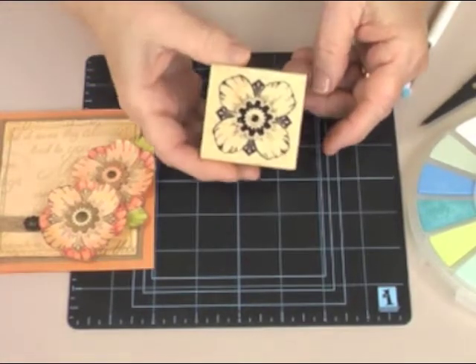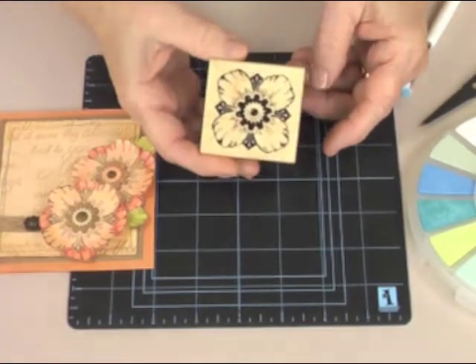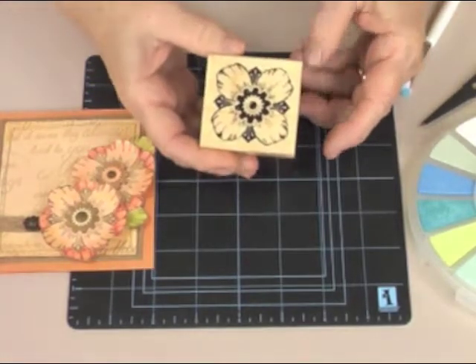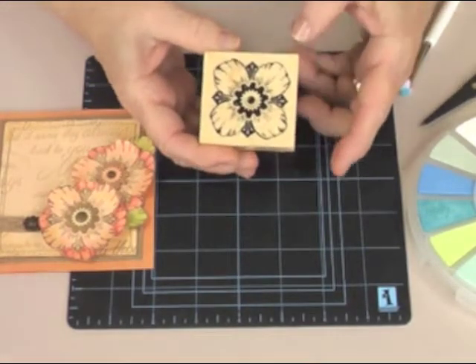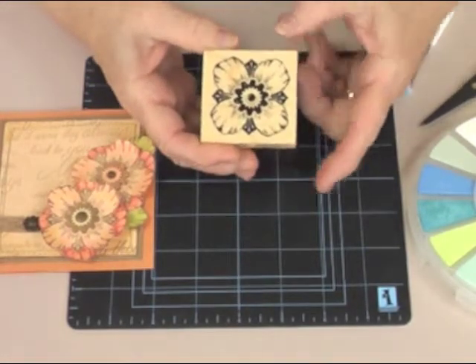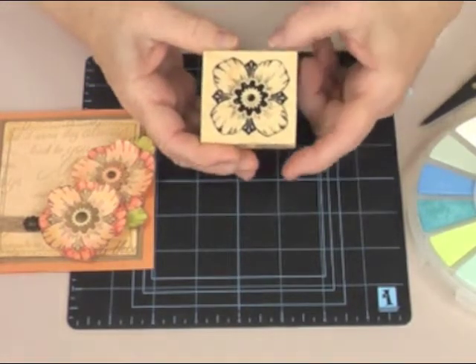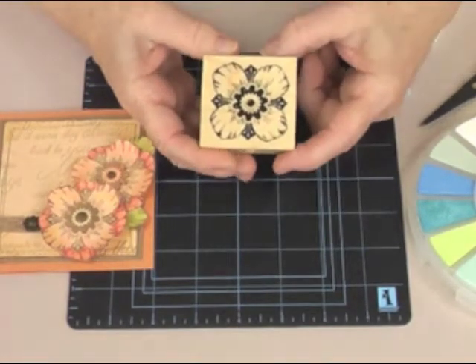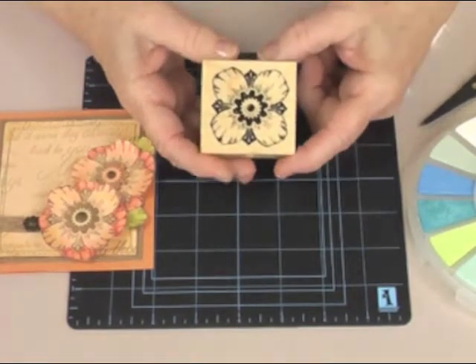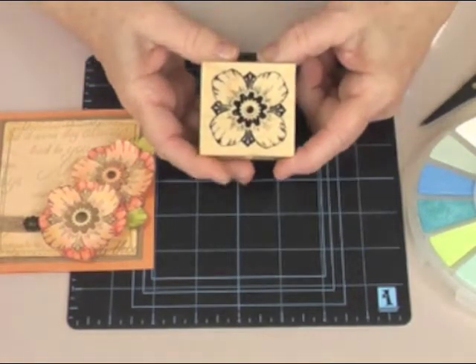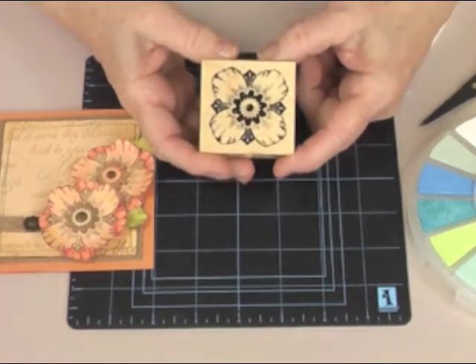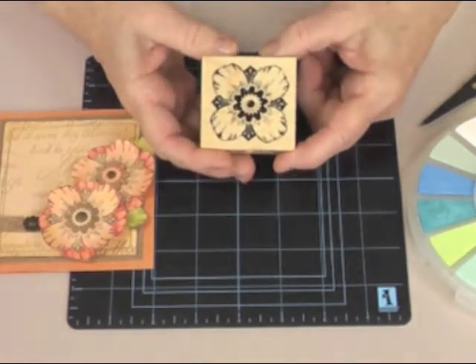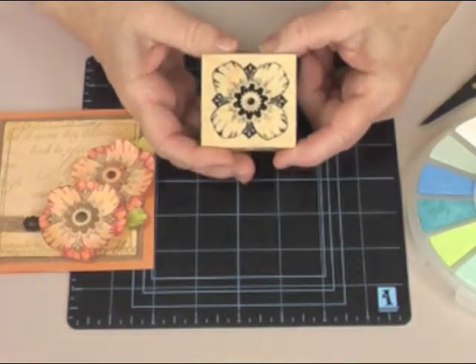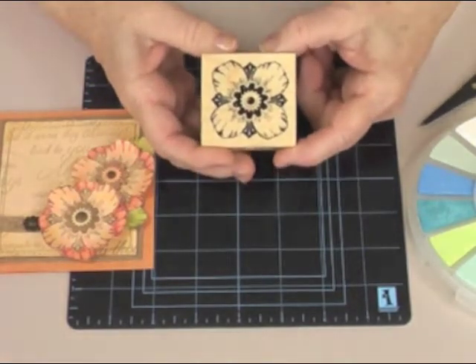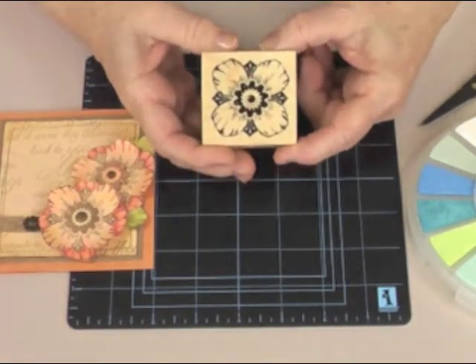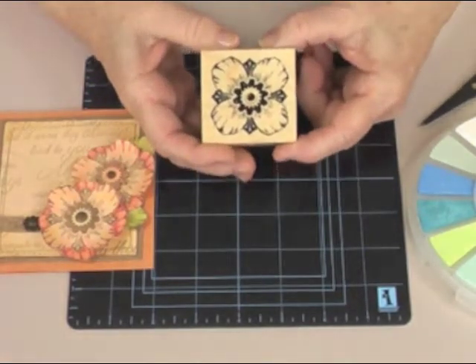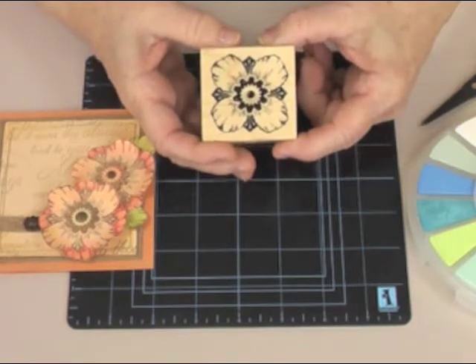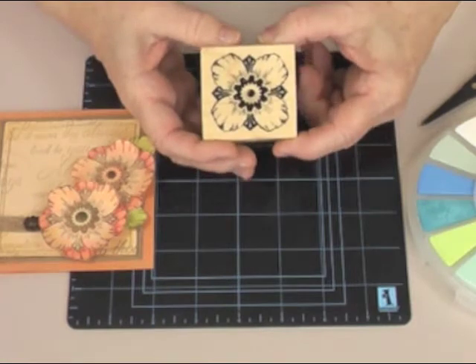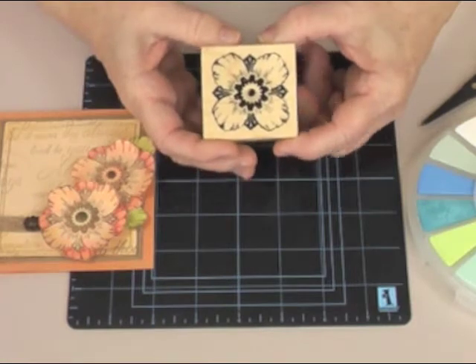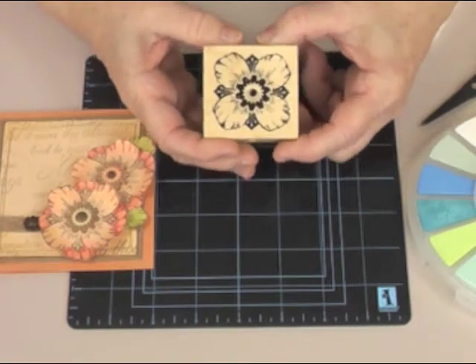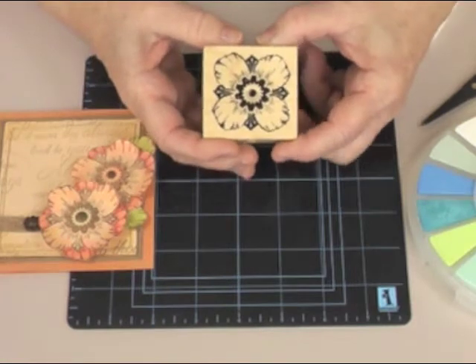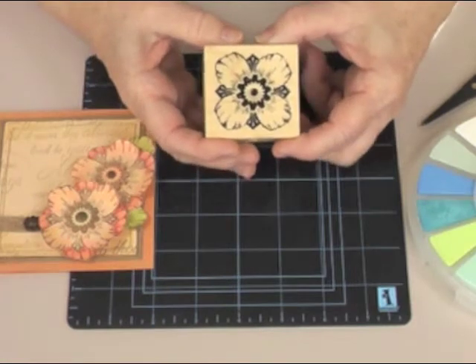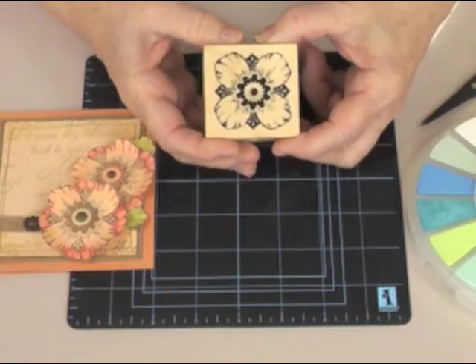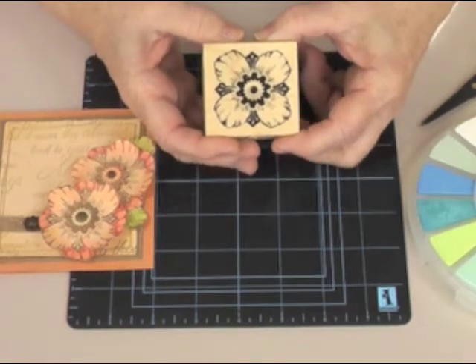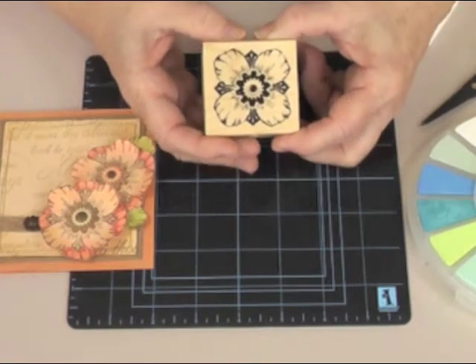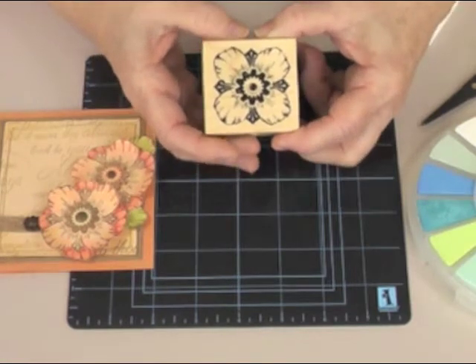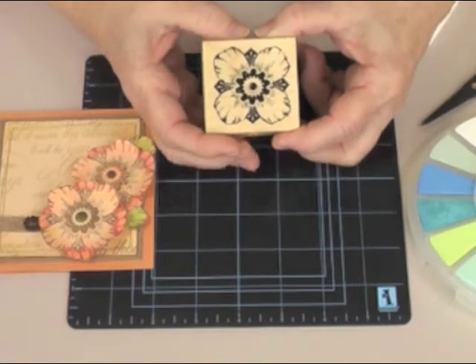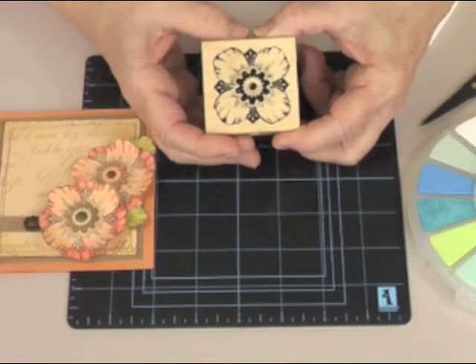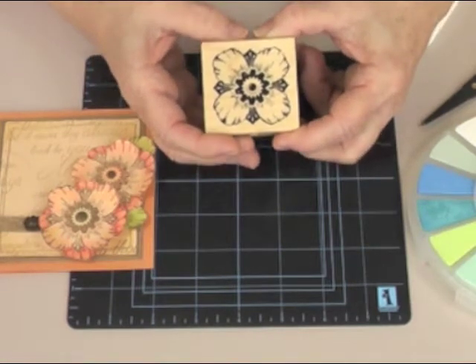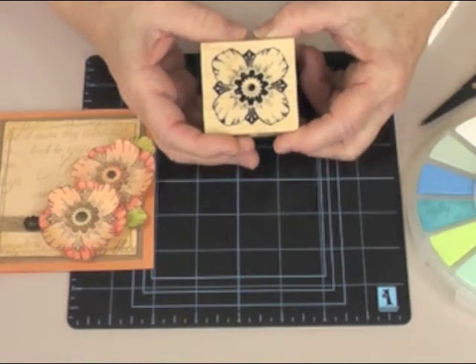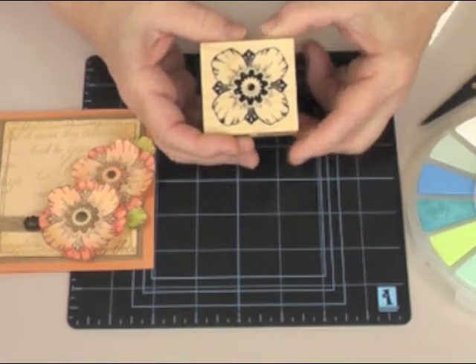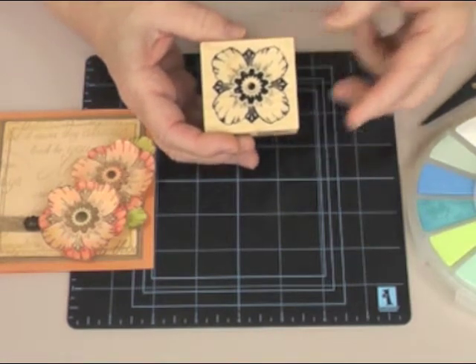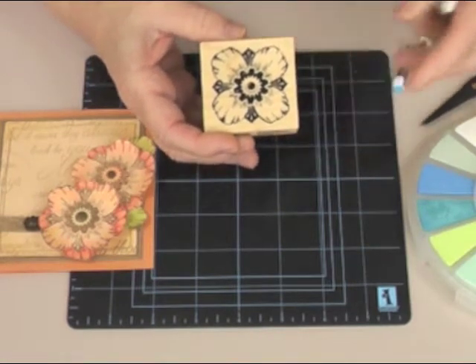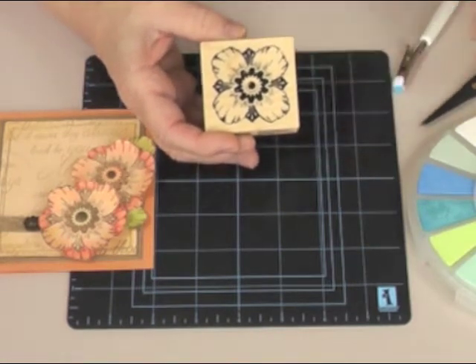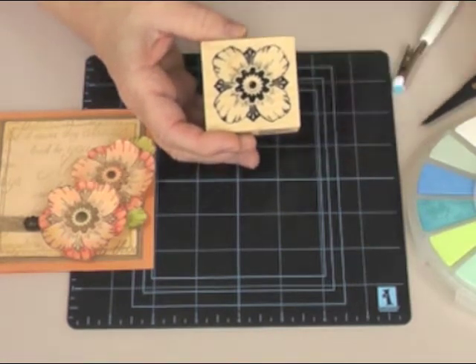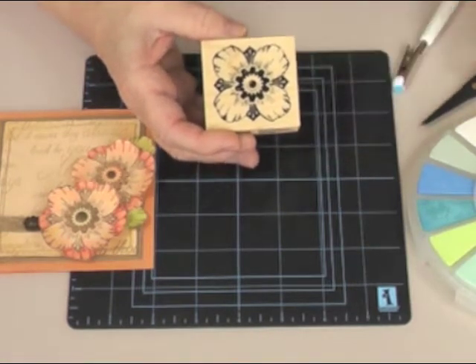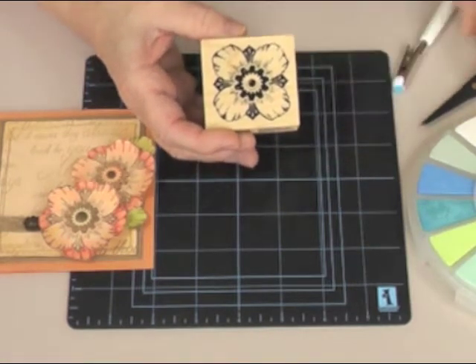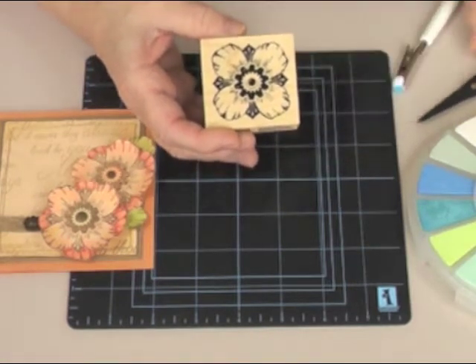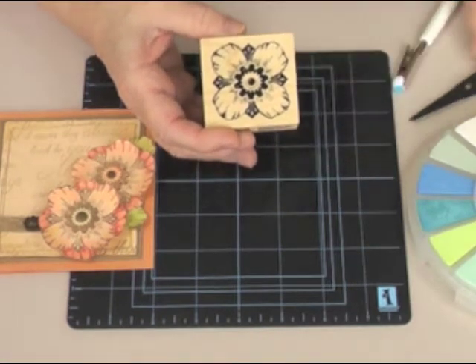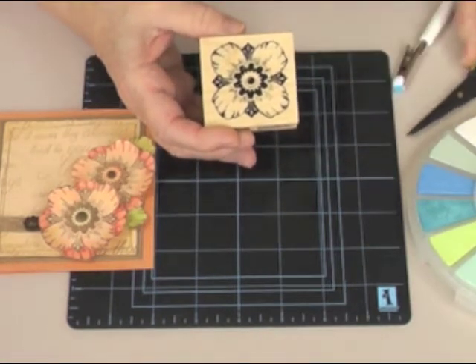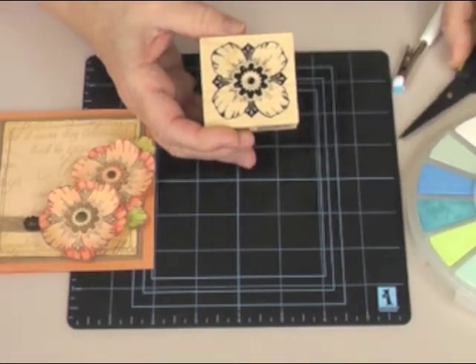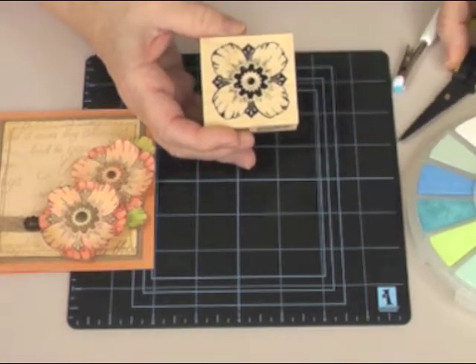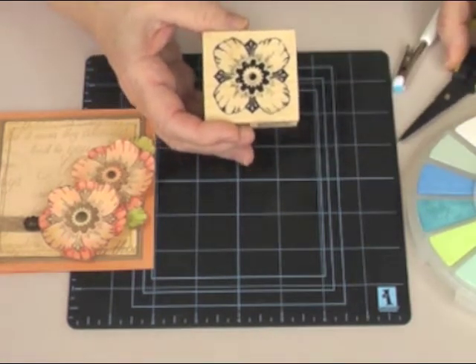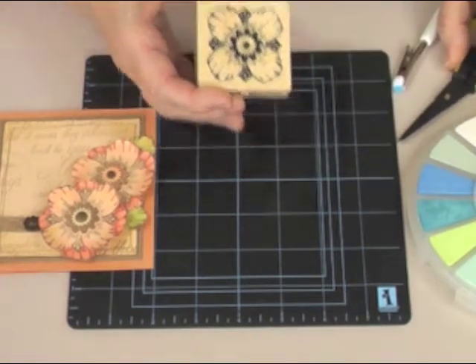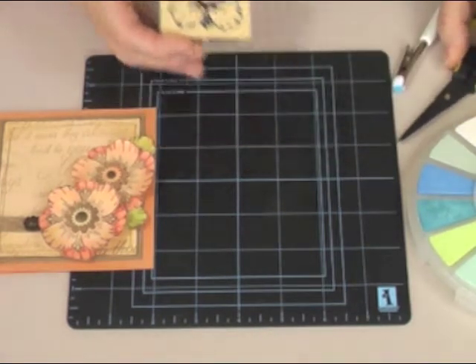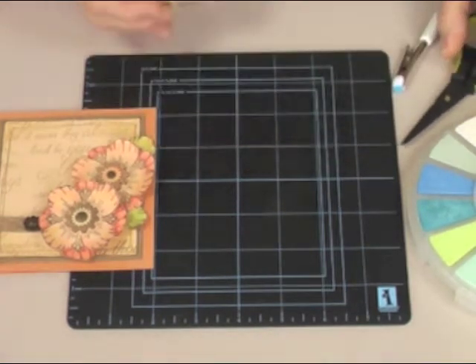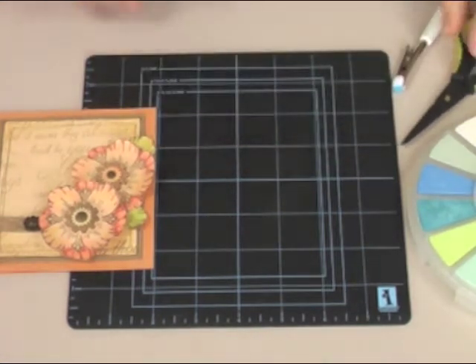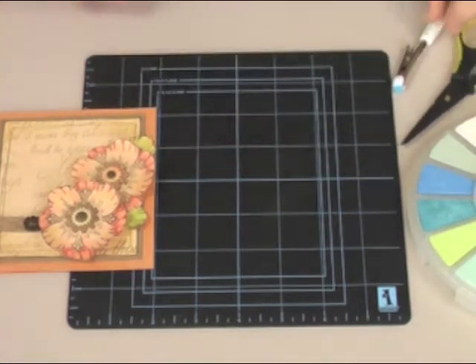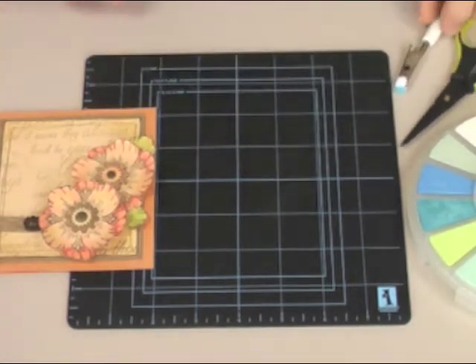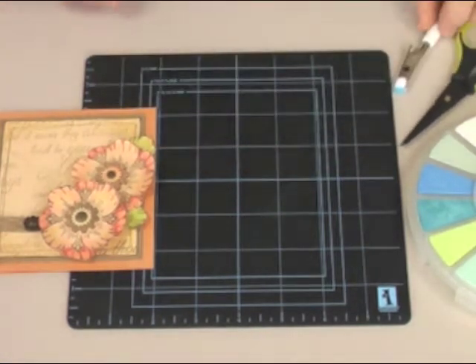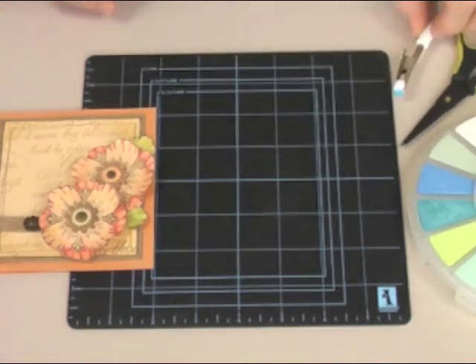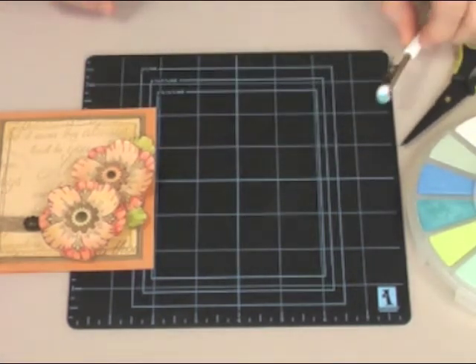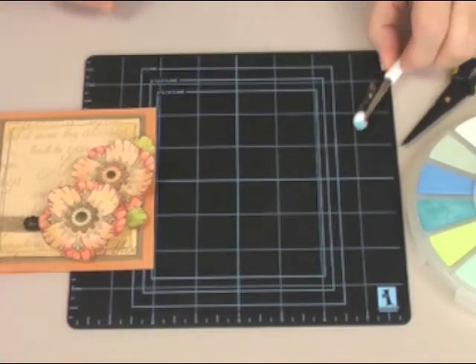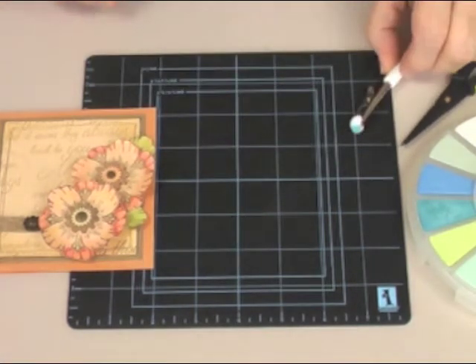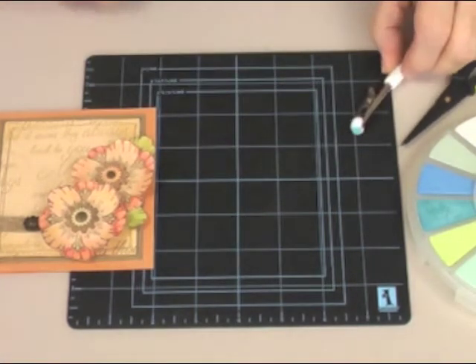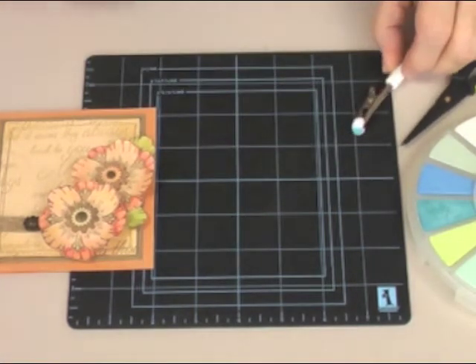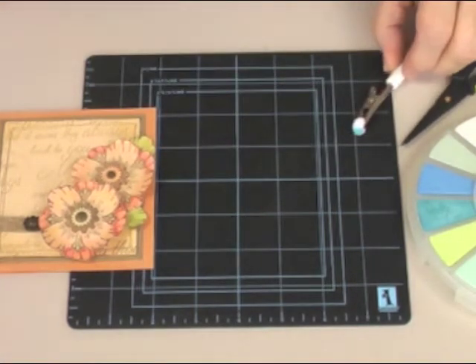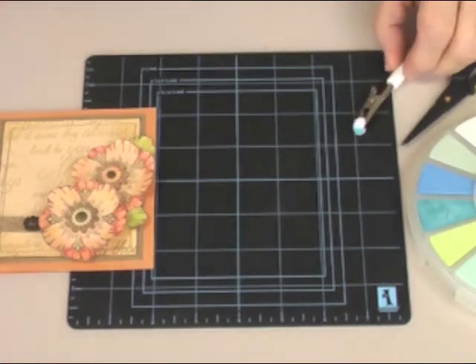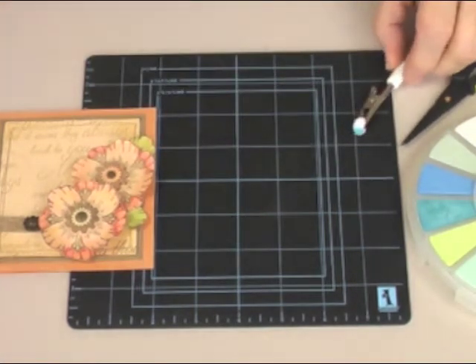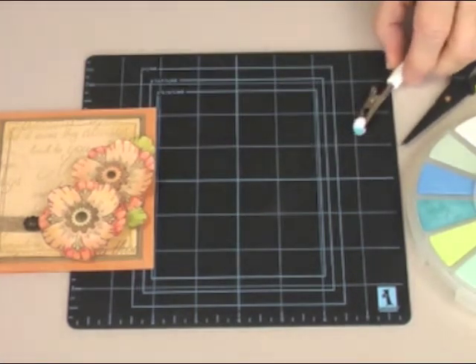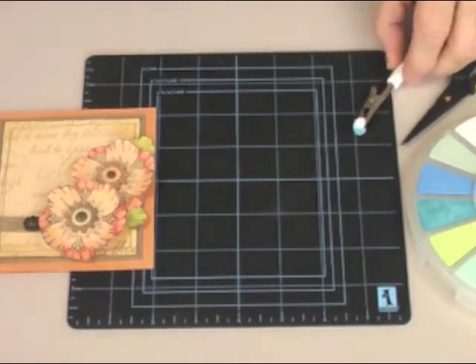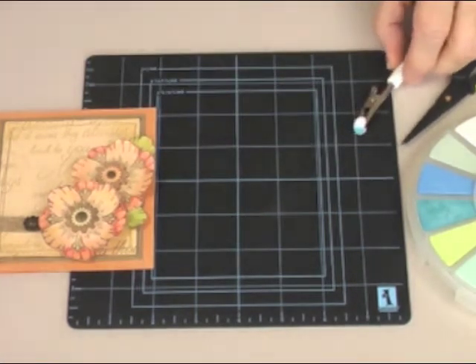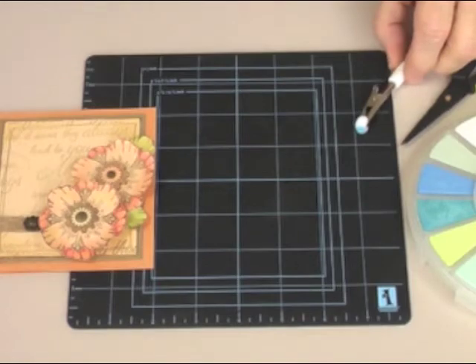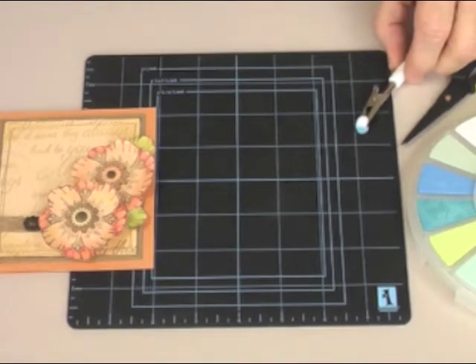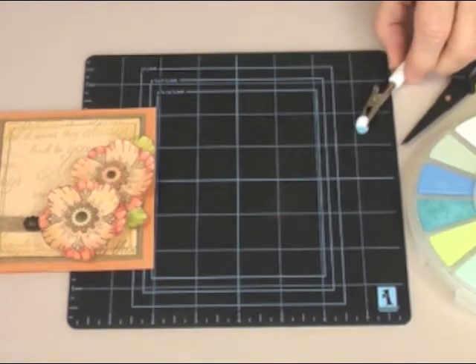We're going to use this cute little flower stamp, brown ink, our scissors, as well as our chalks.